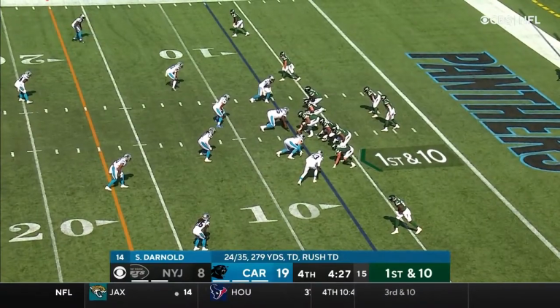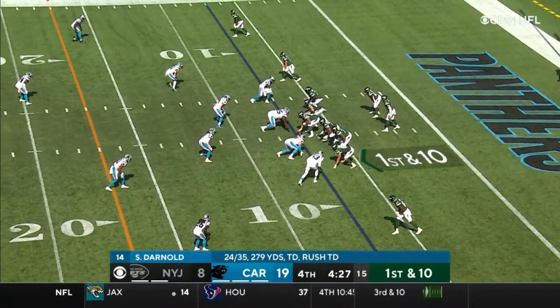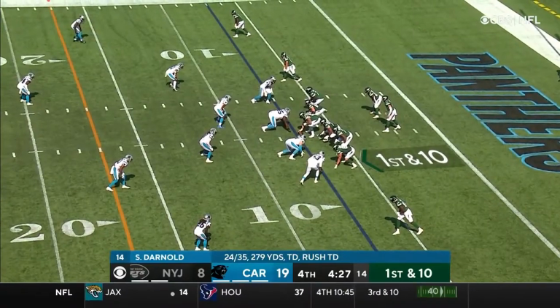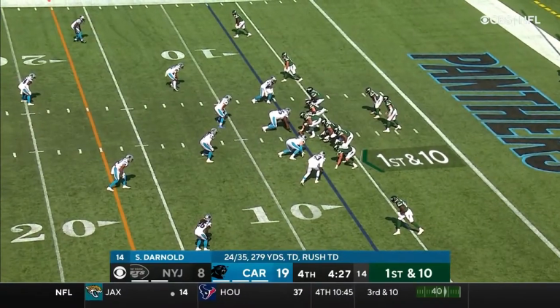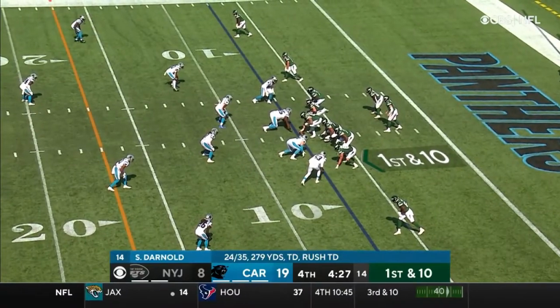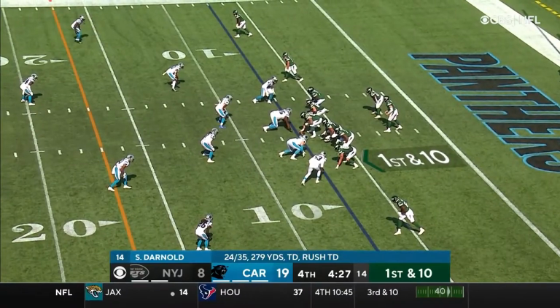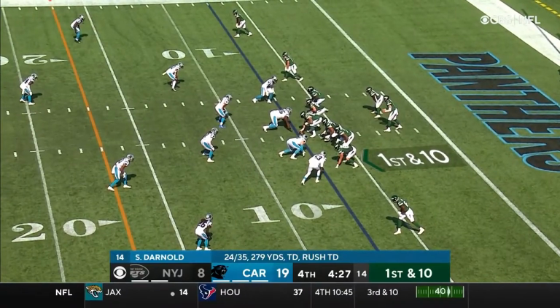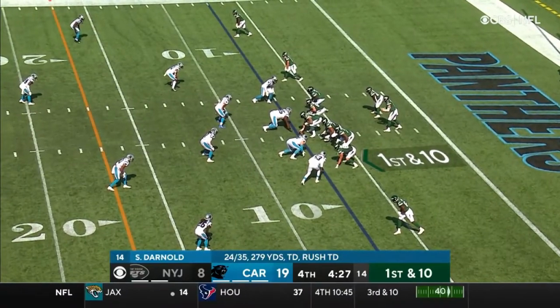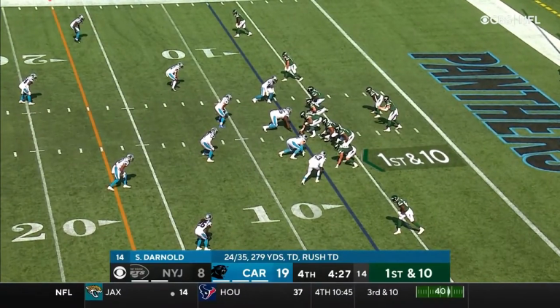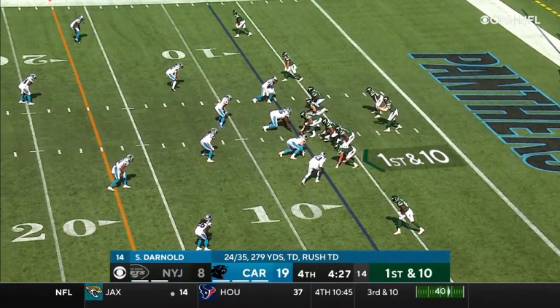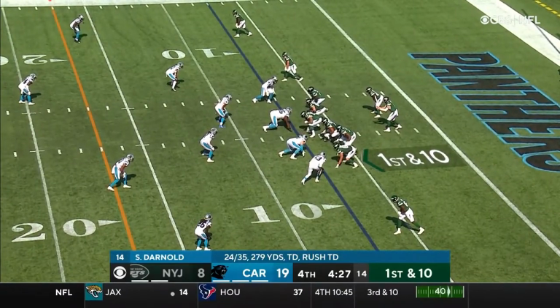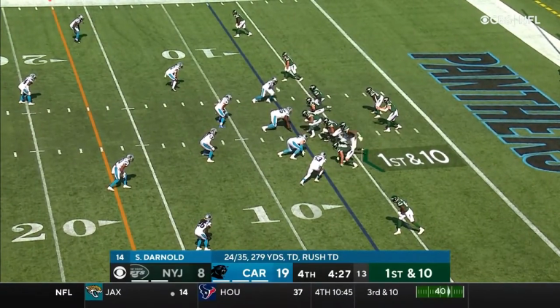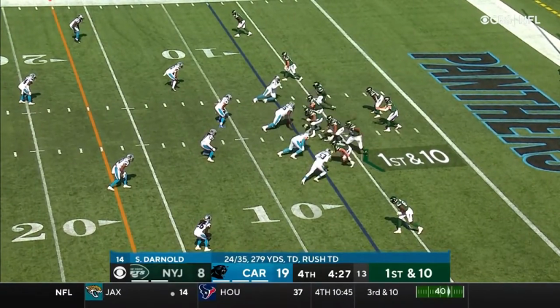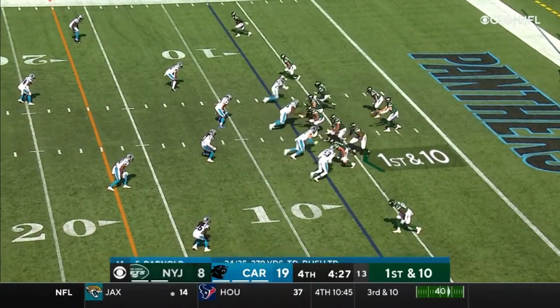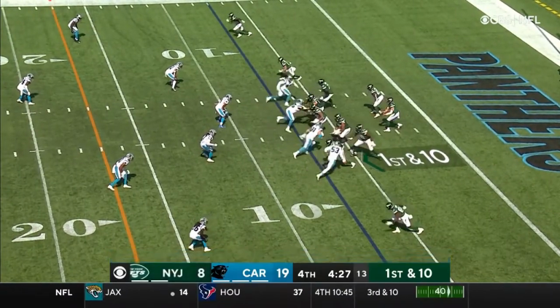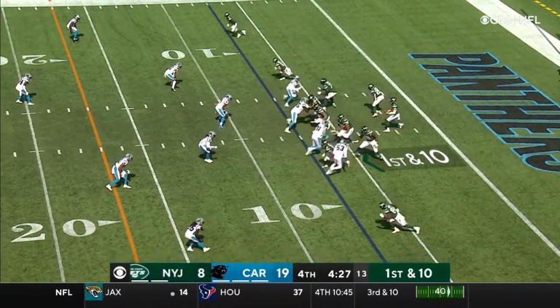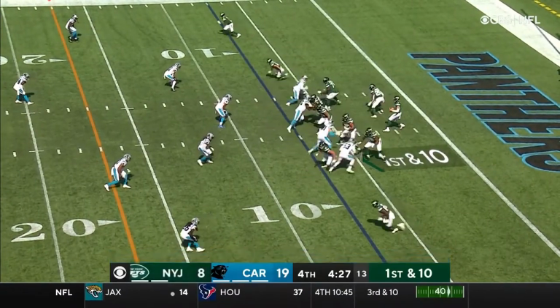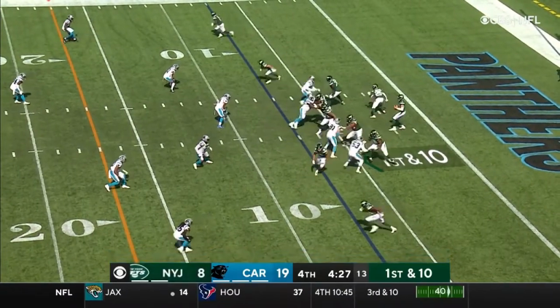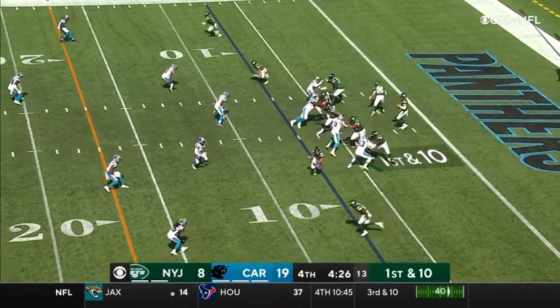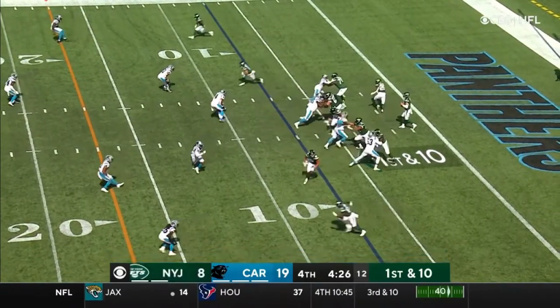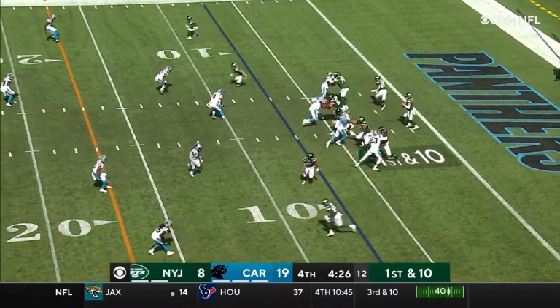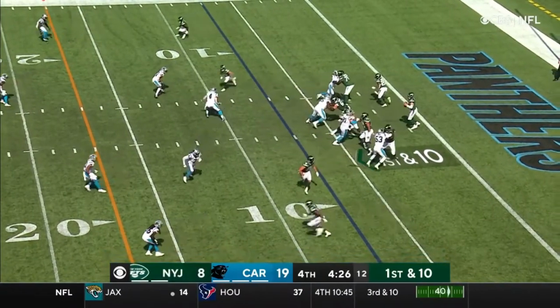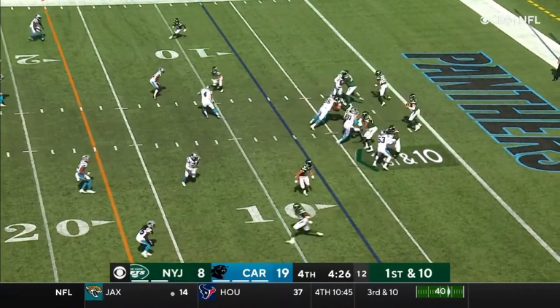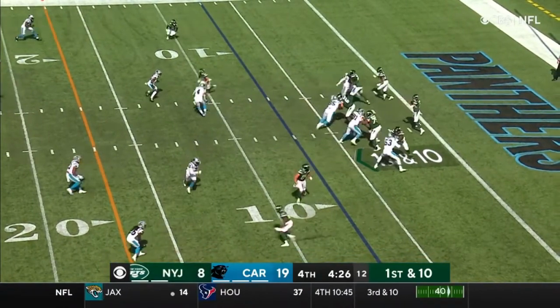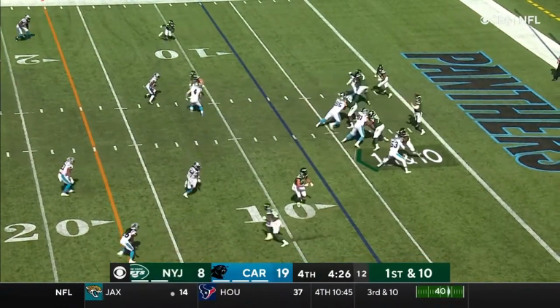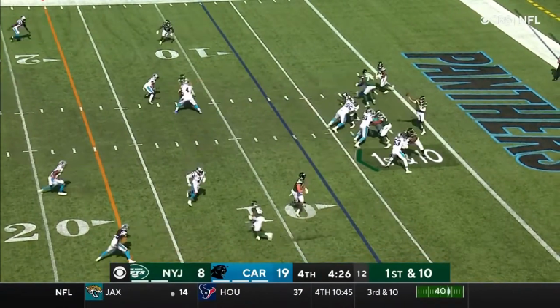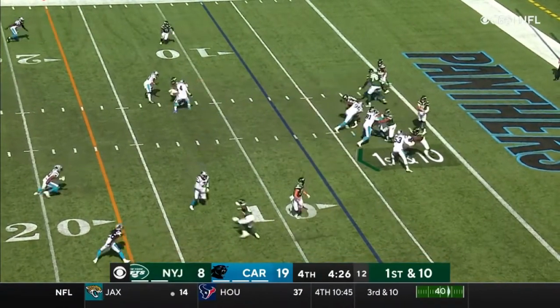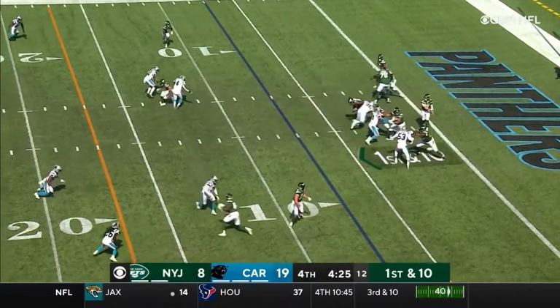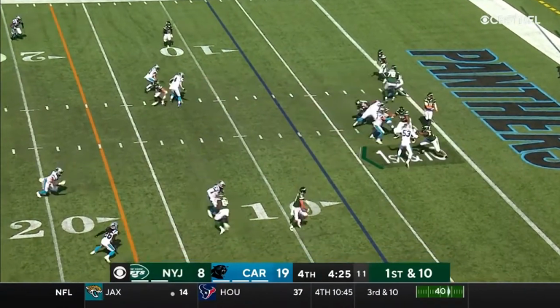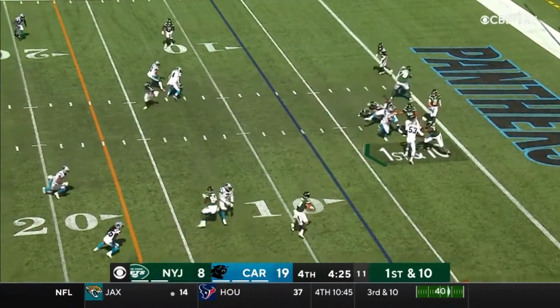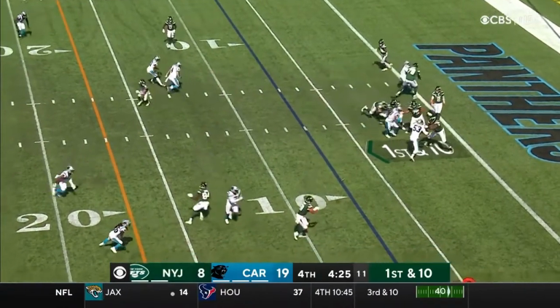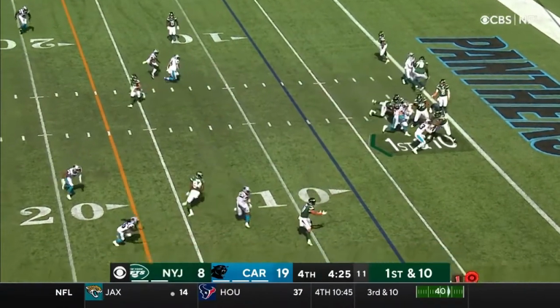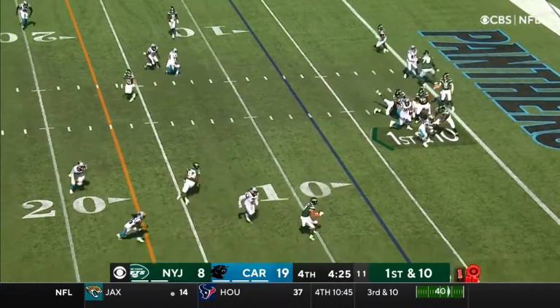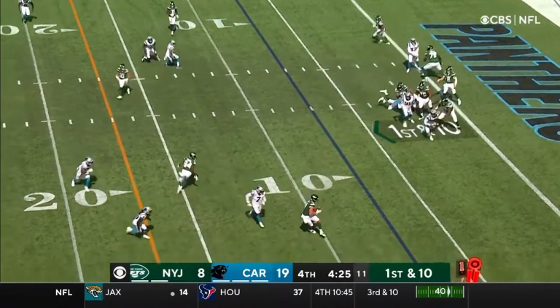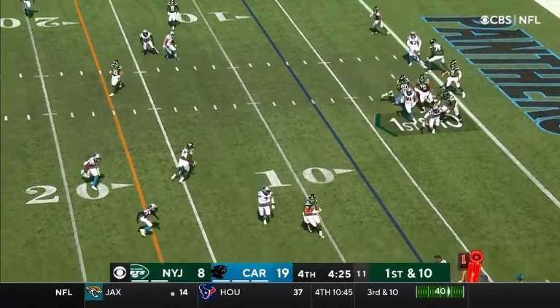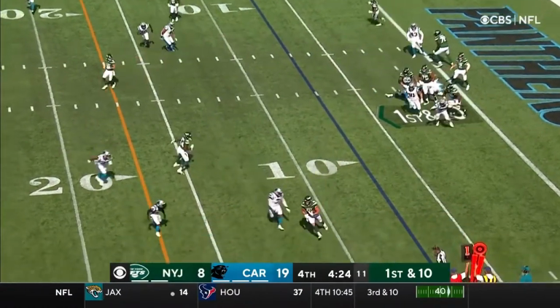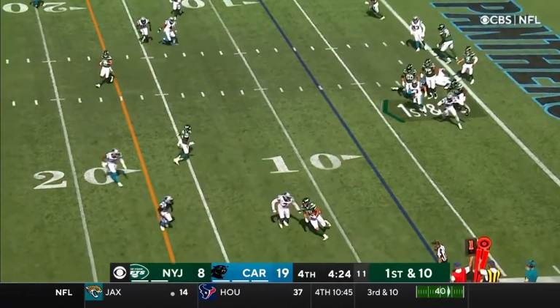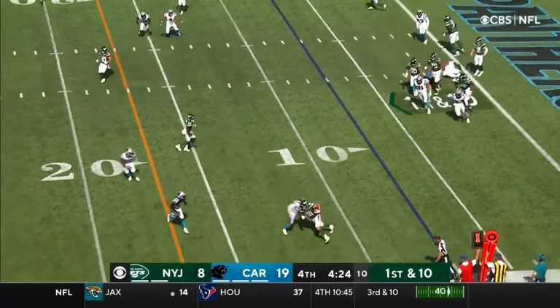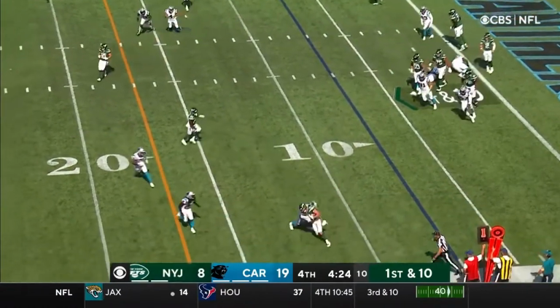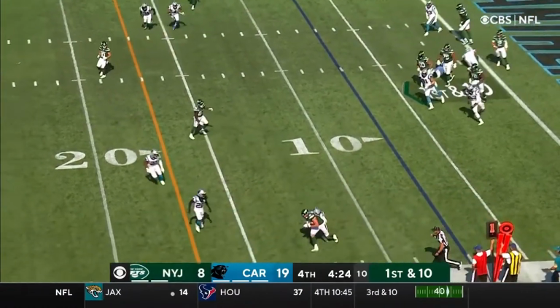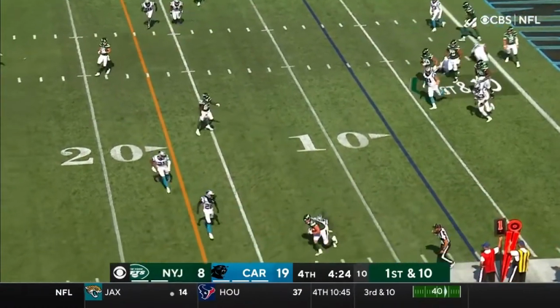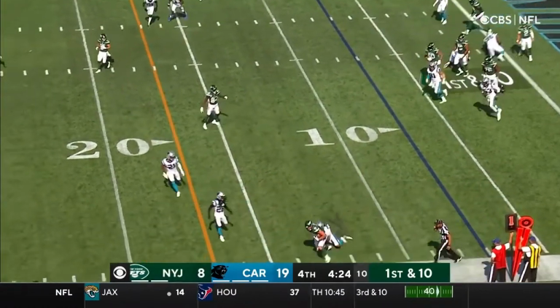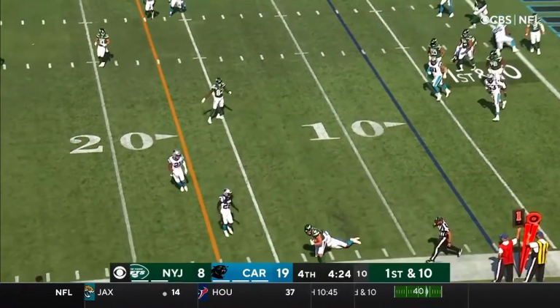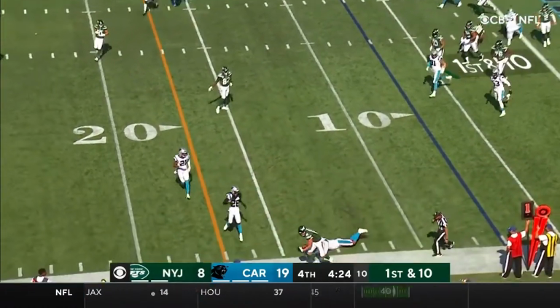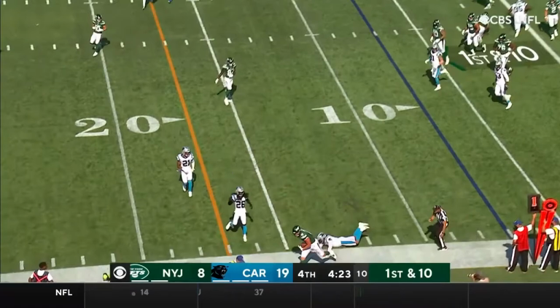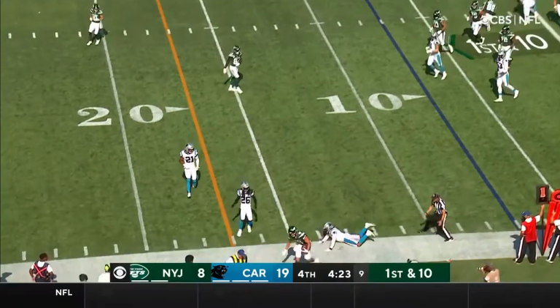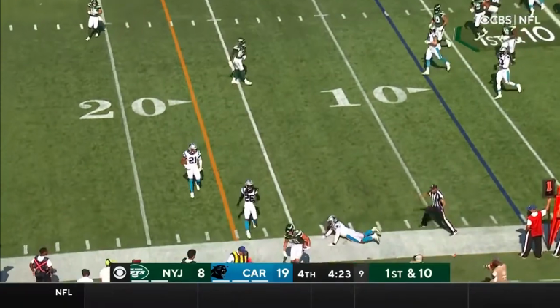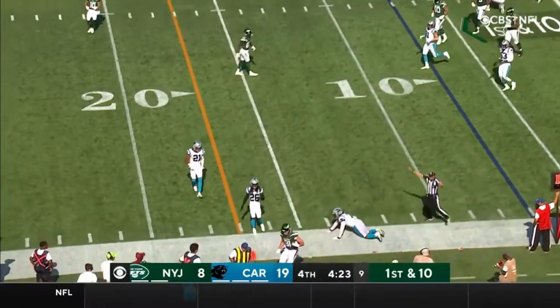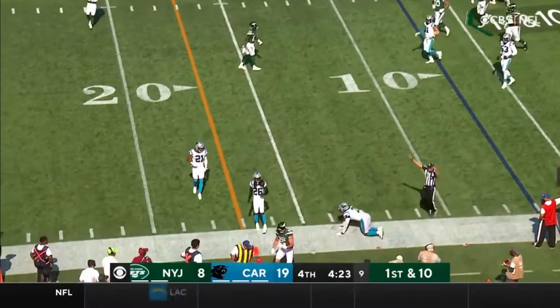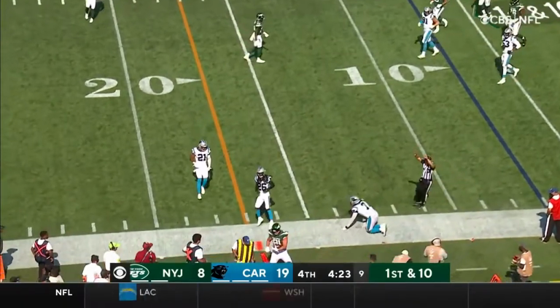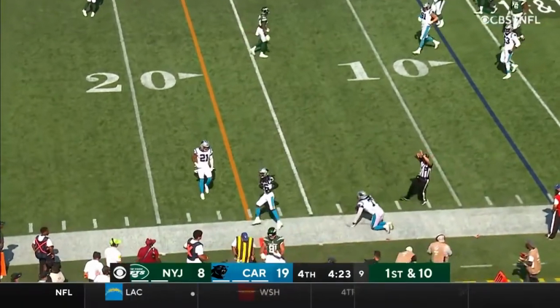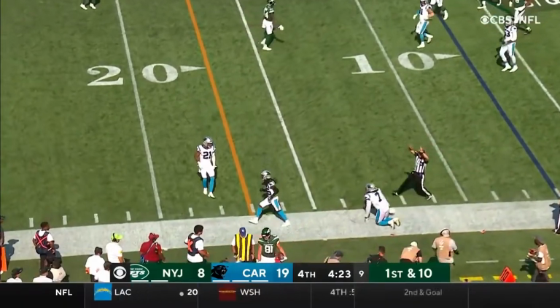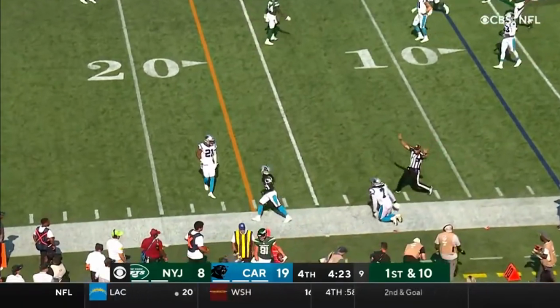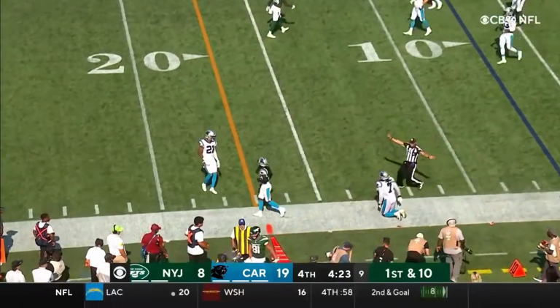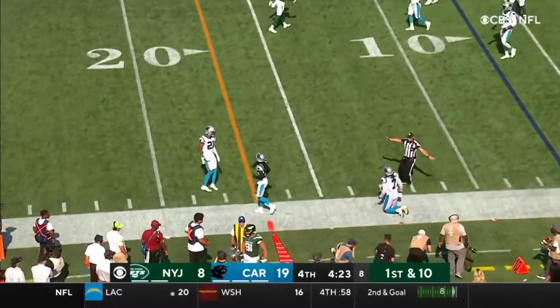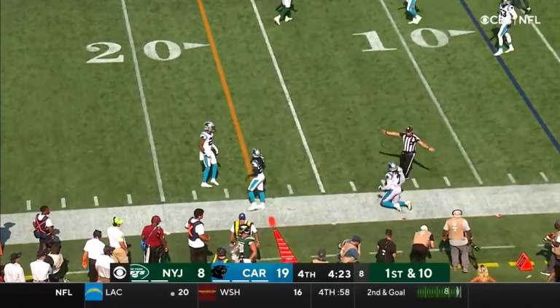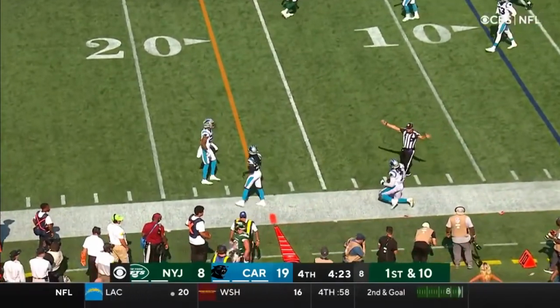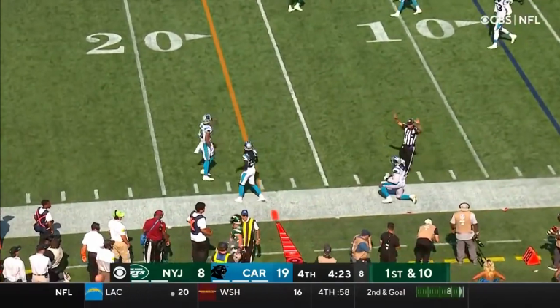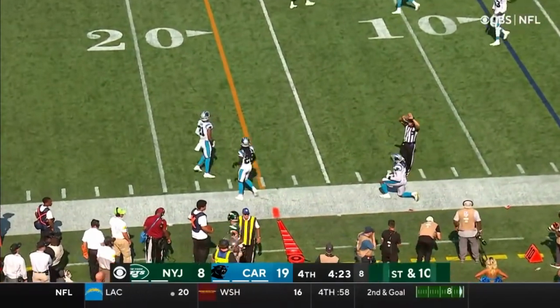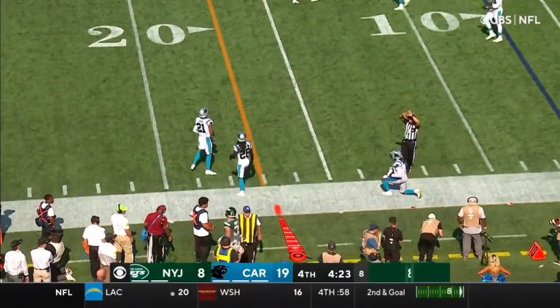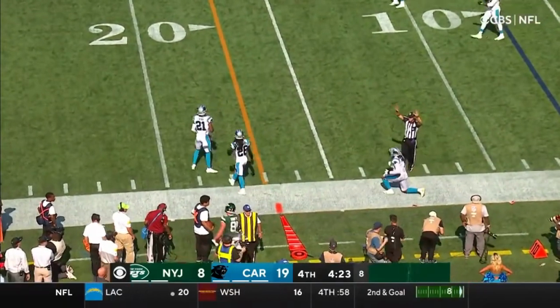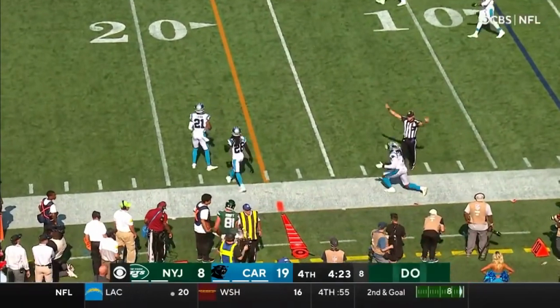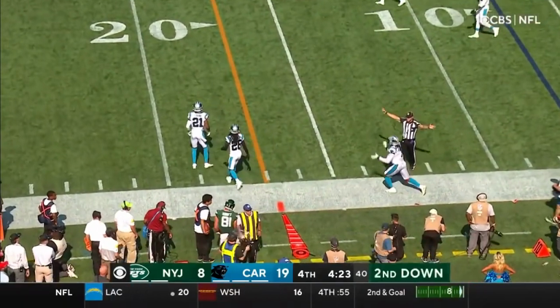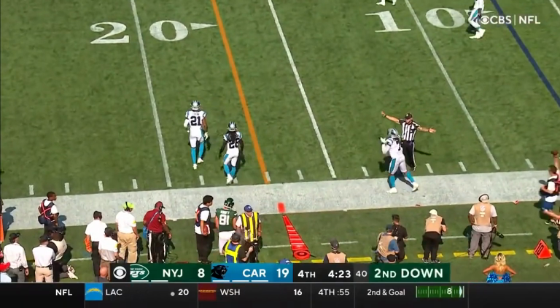Croft makes the catch and goes out of bounds shy of the 15.